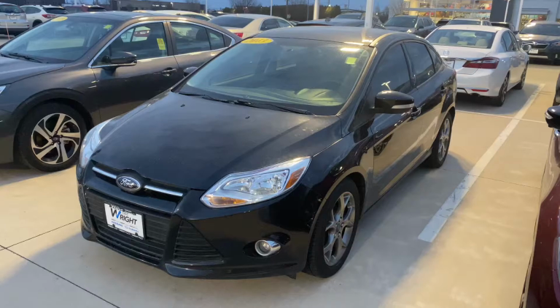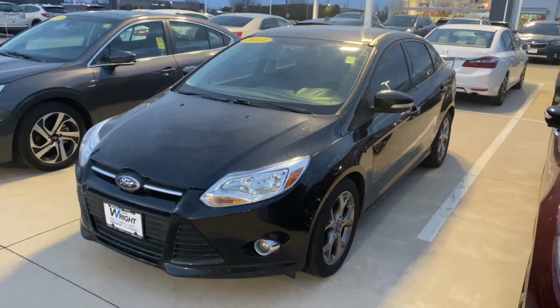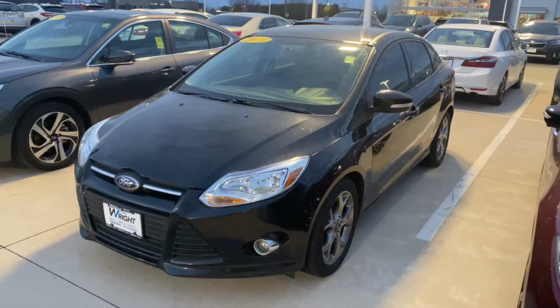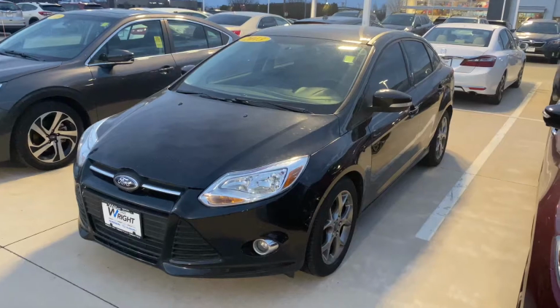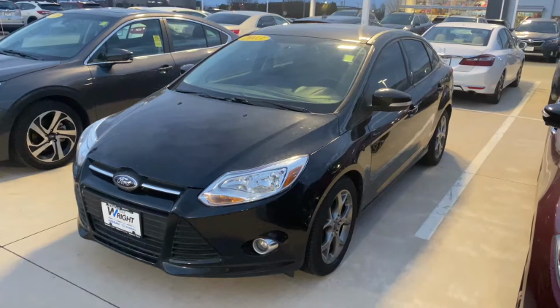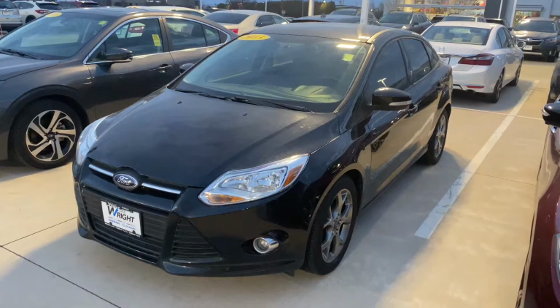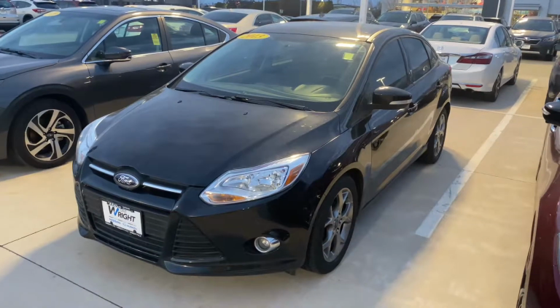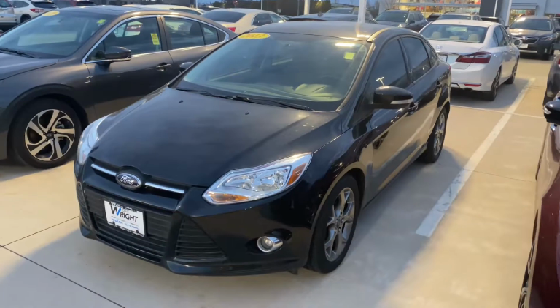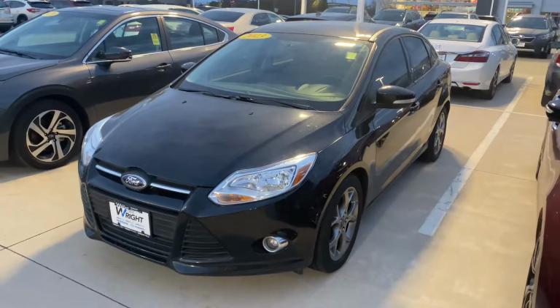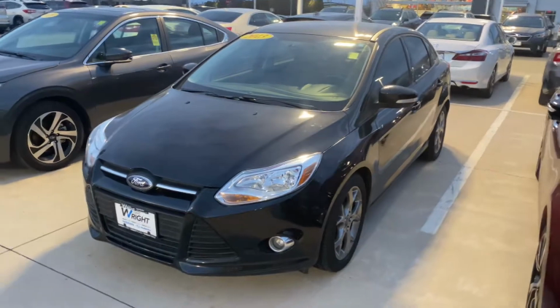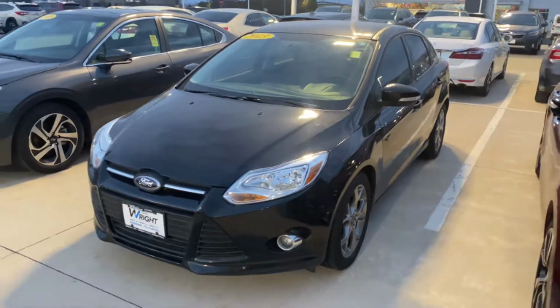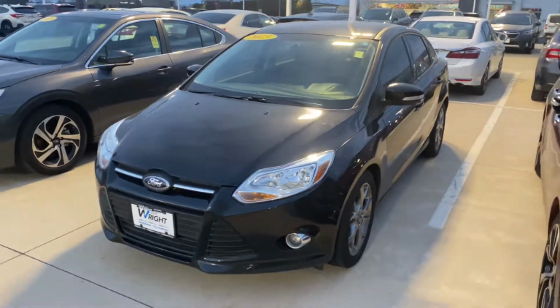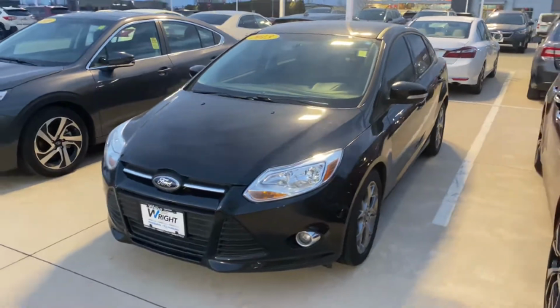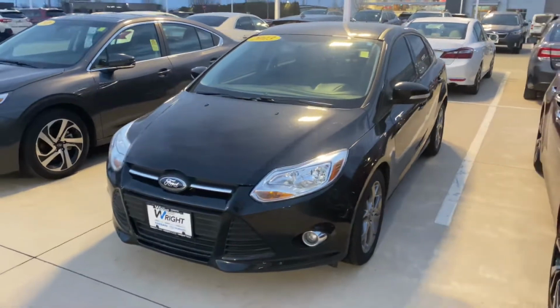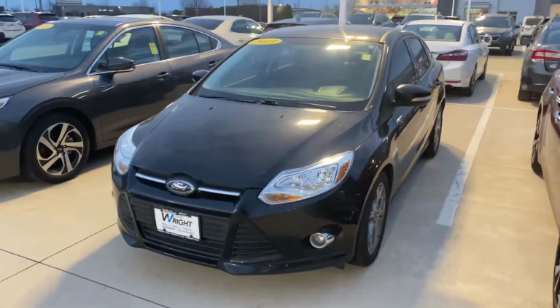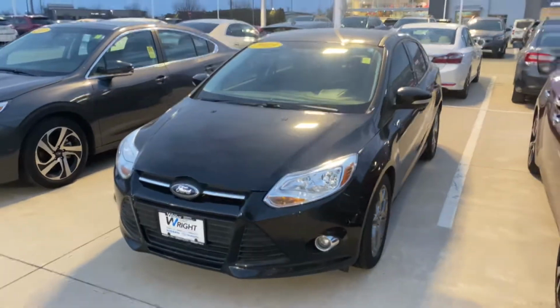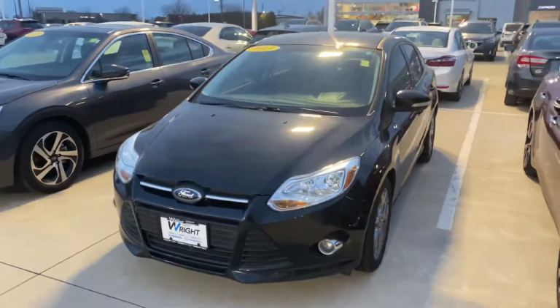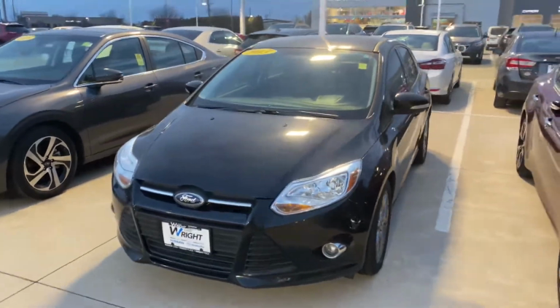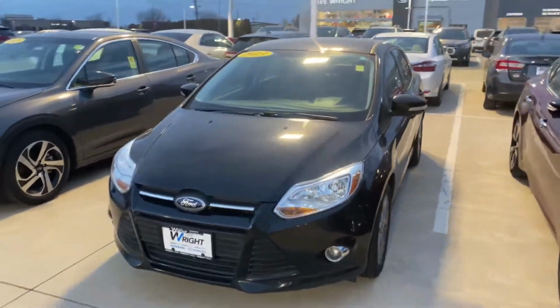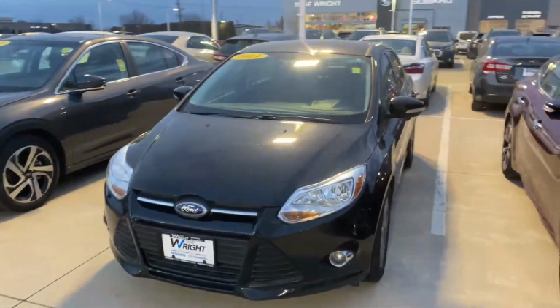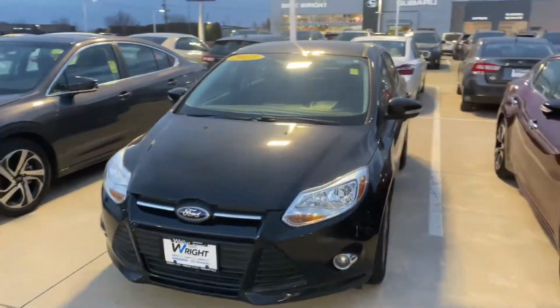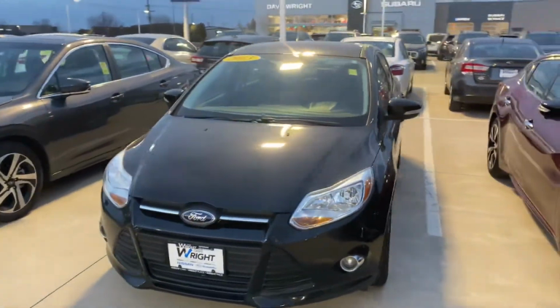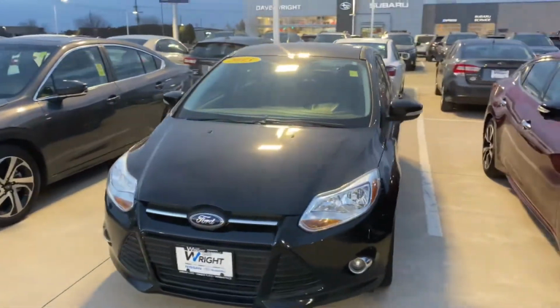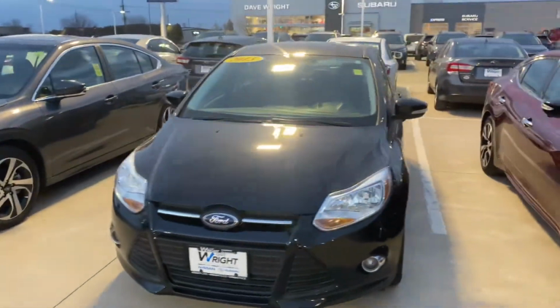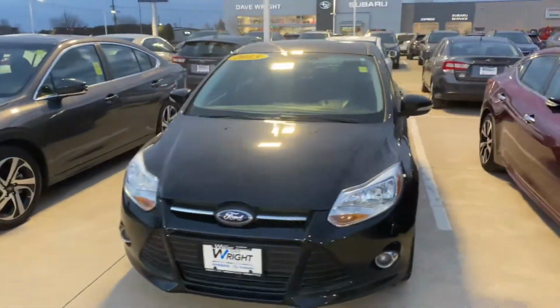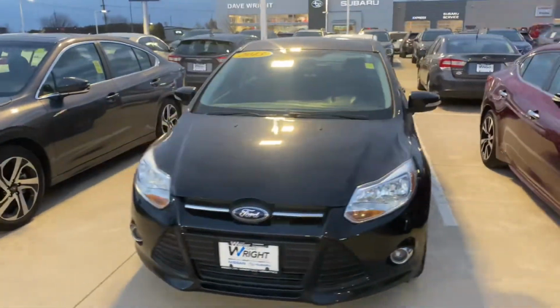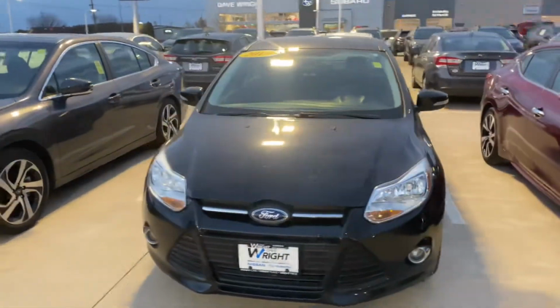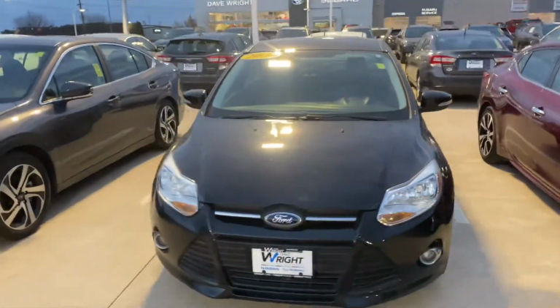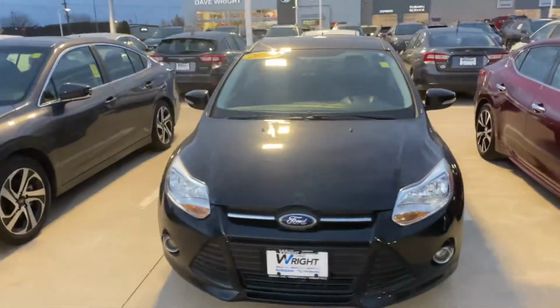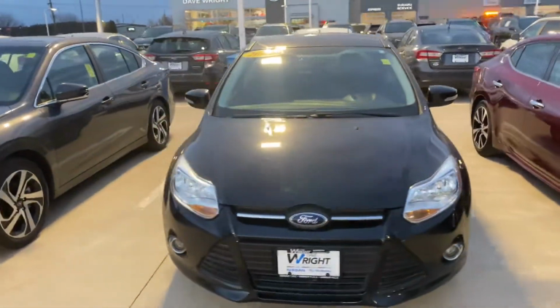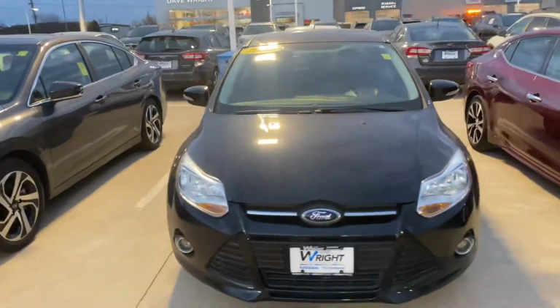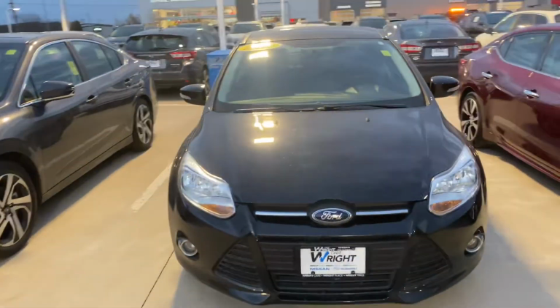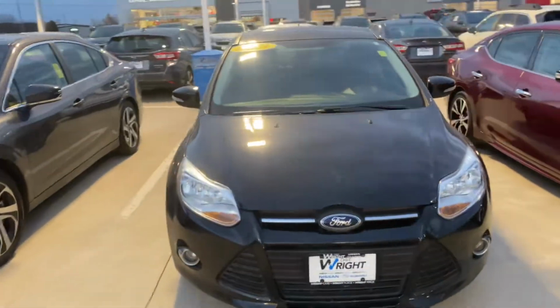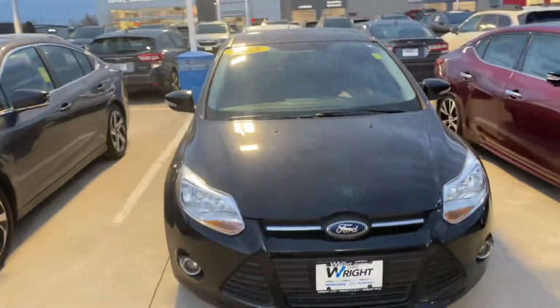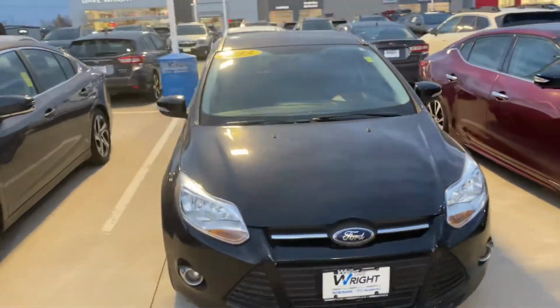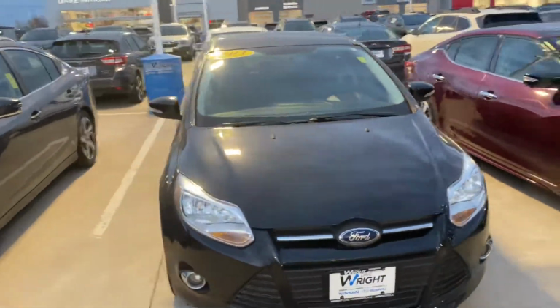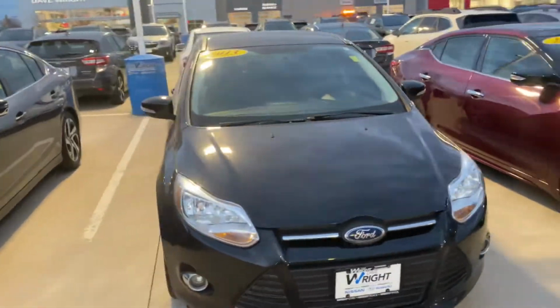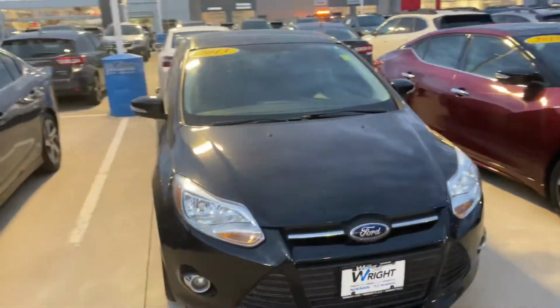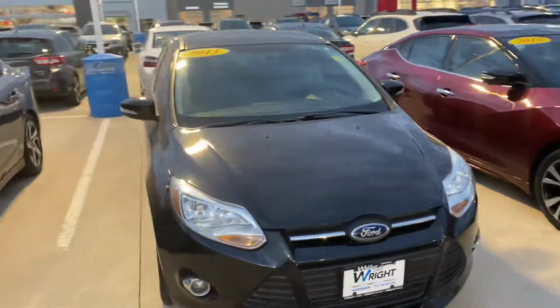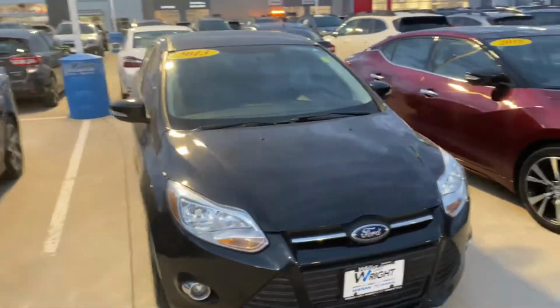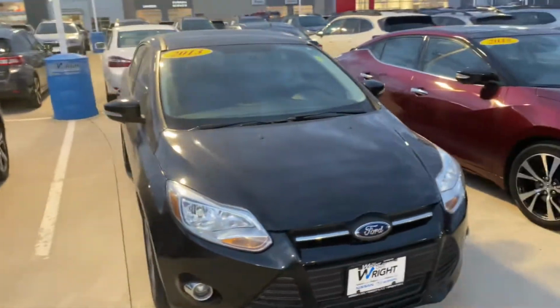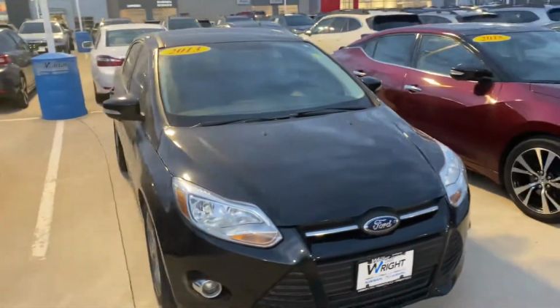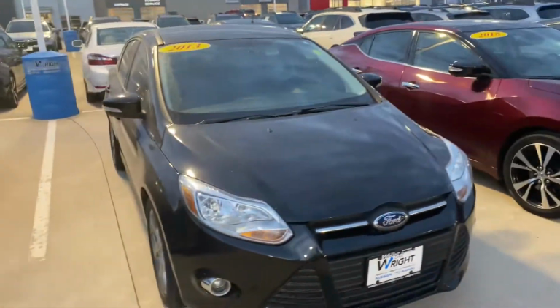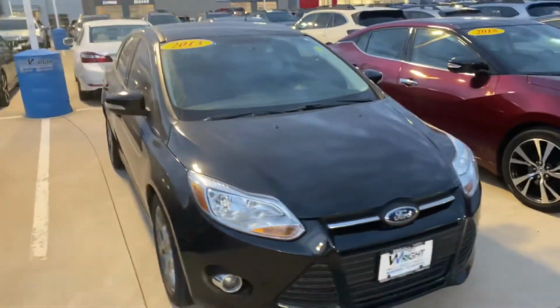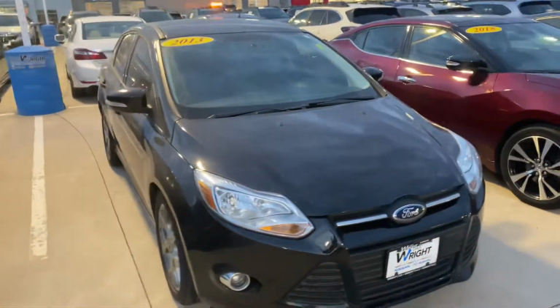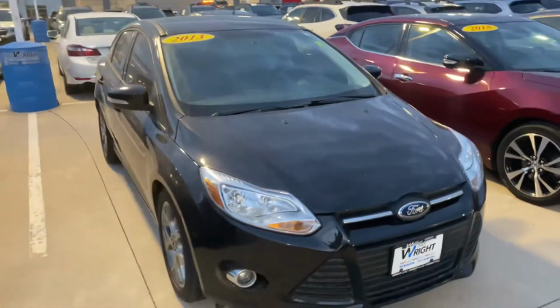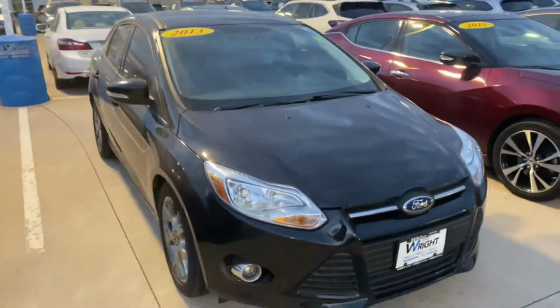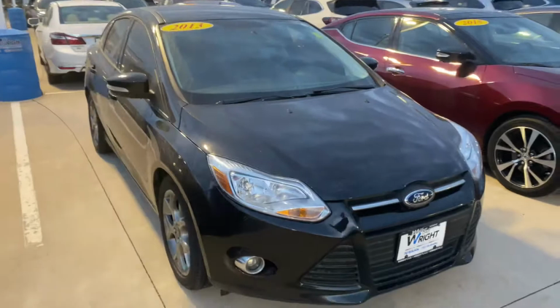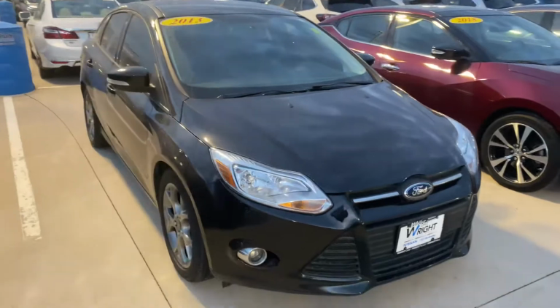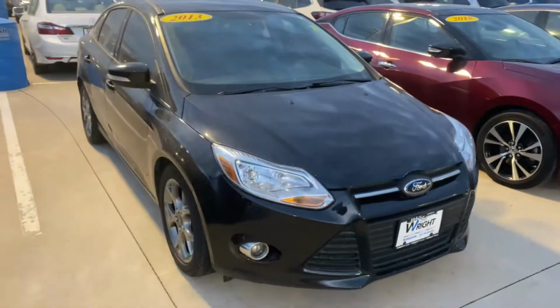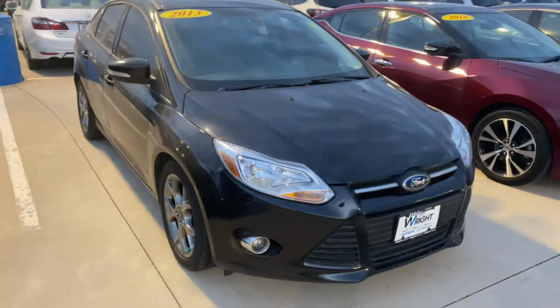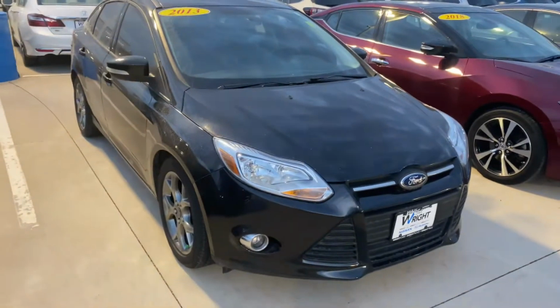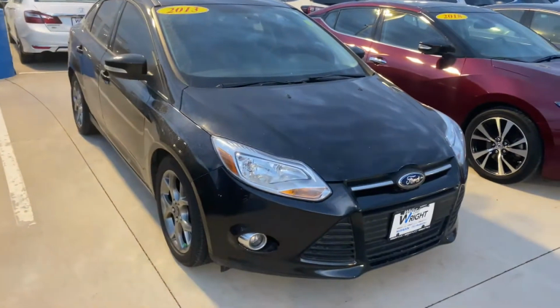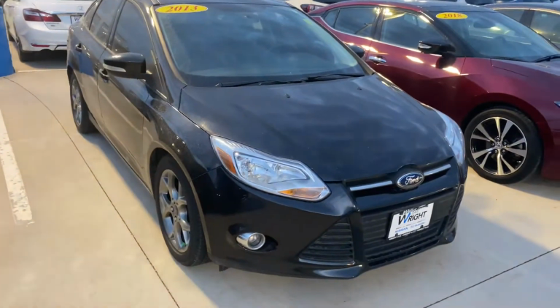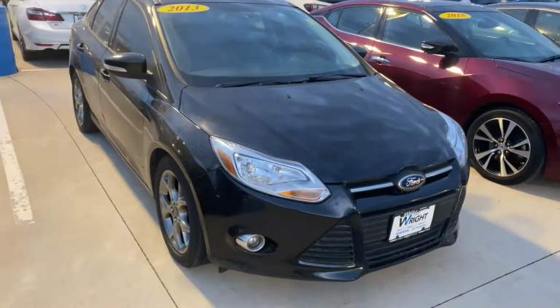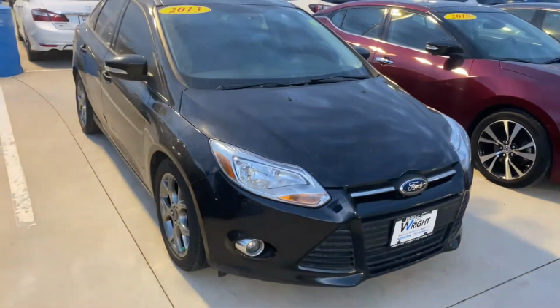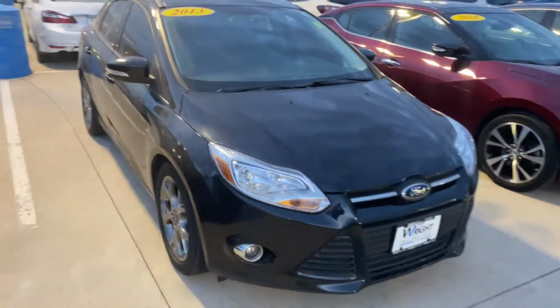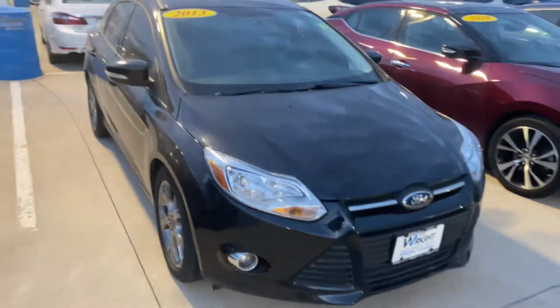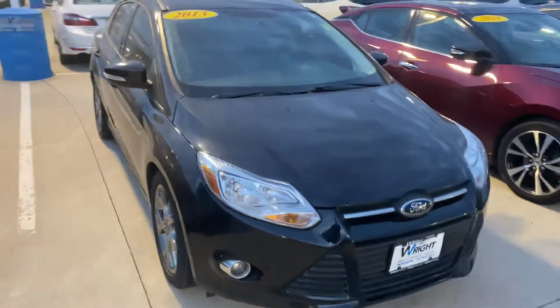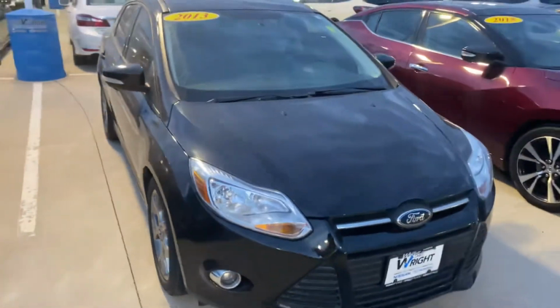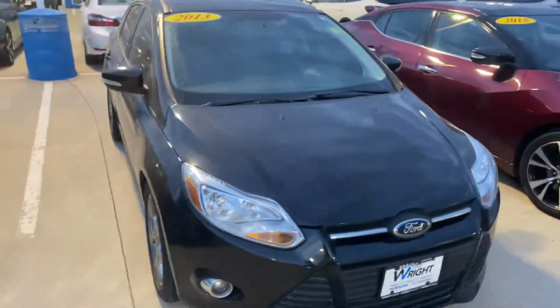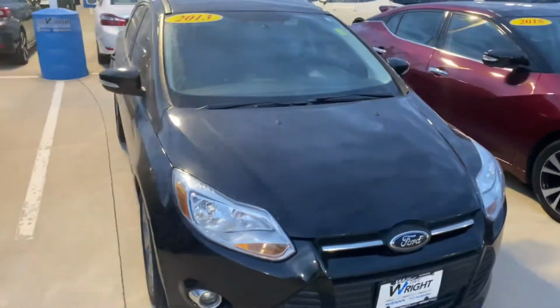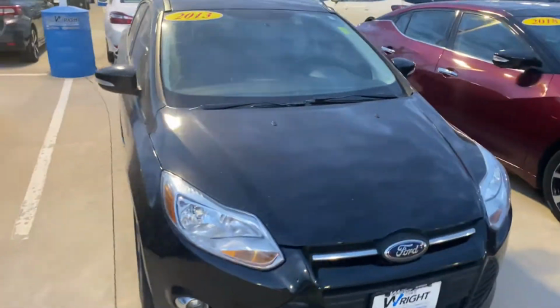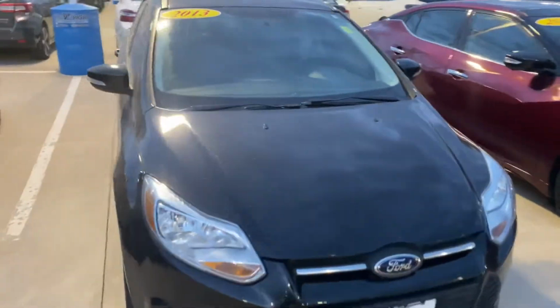Hey, it's Jacob Peters over at Dave Wright. I wanted to give you a look at the cars I was talking about. So here's the 2013 Ford Focus.